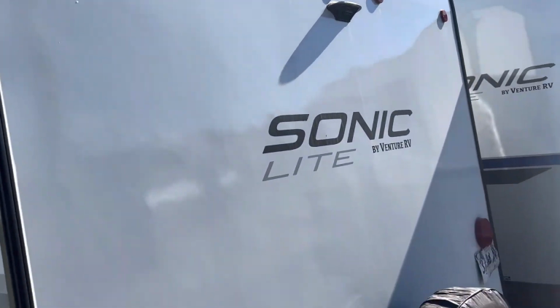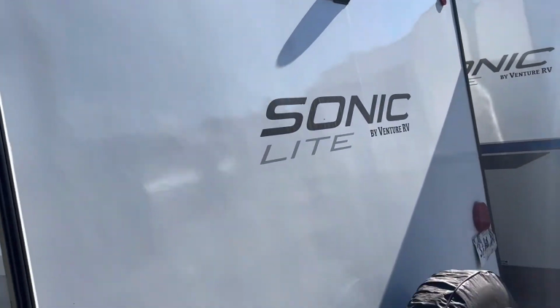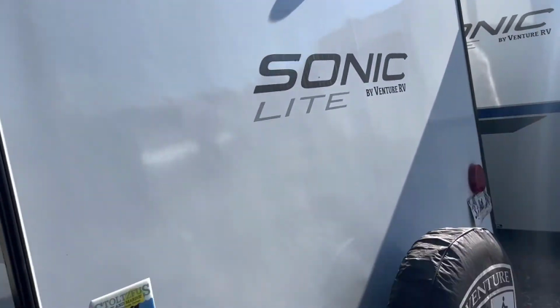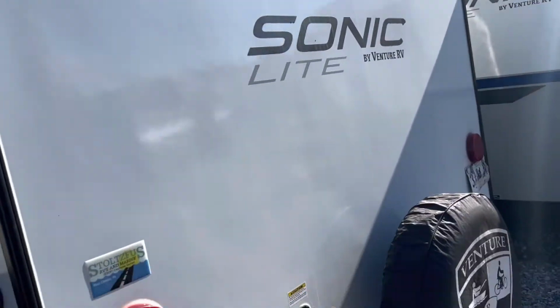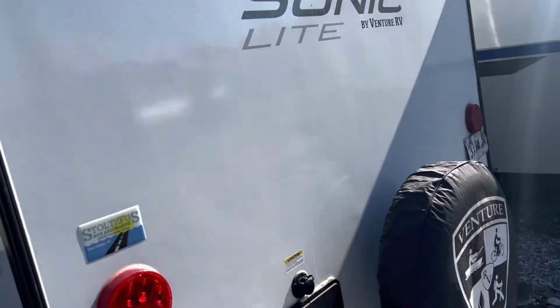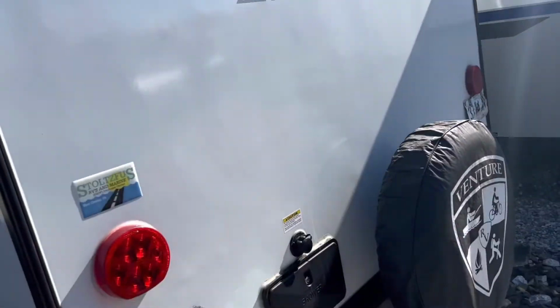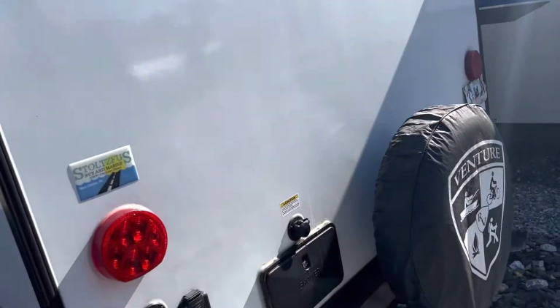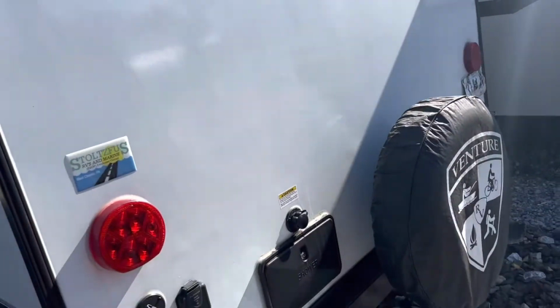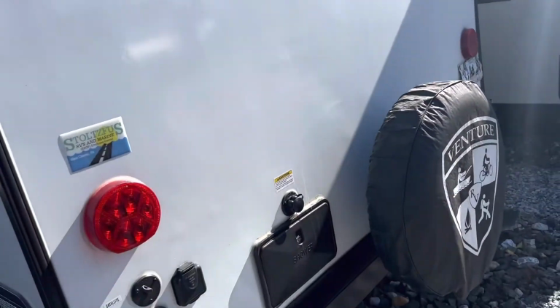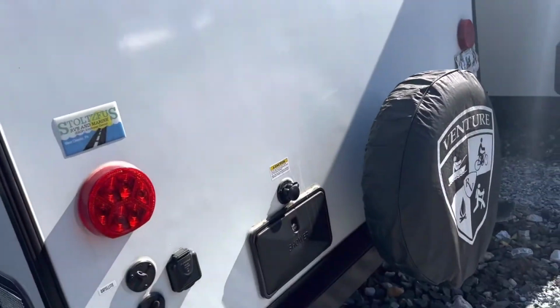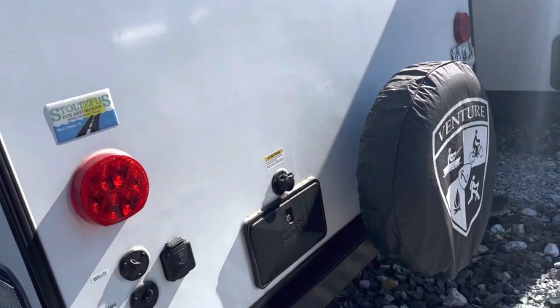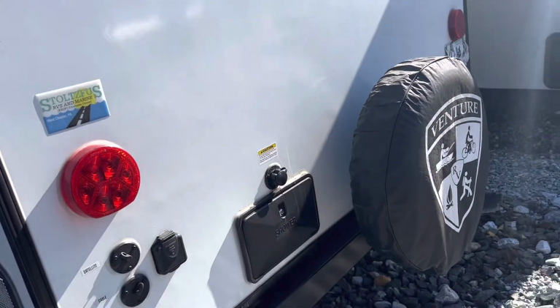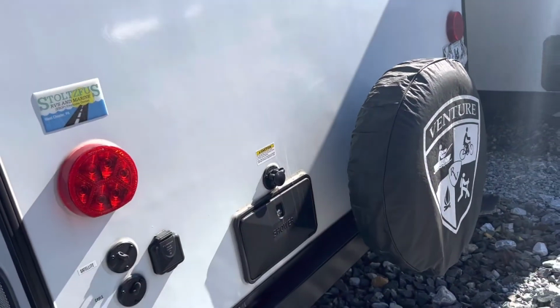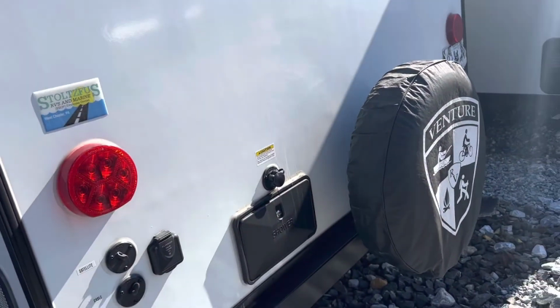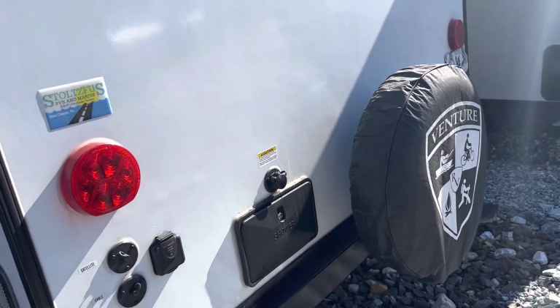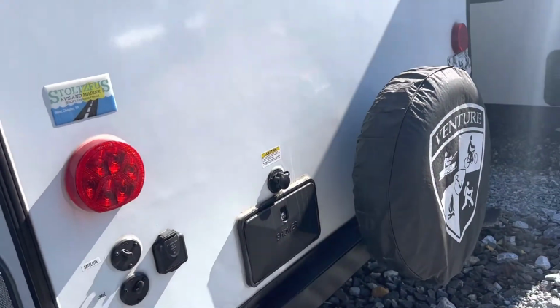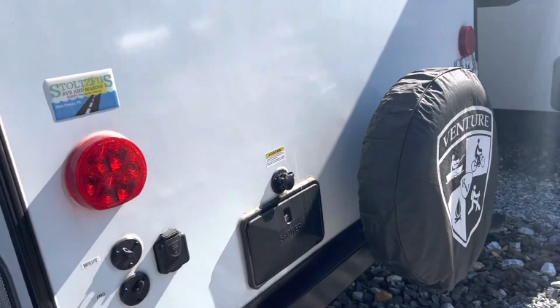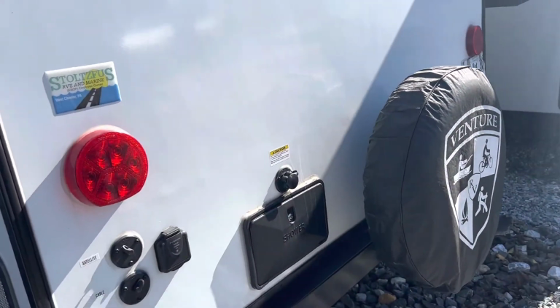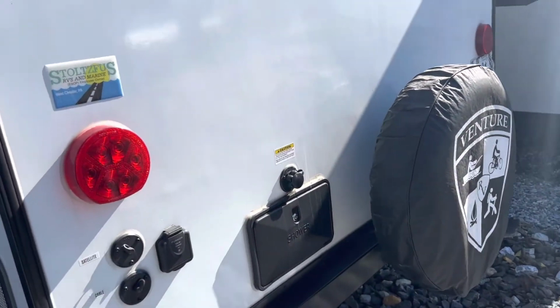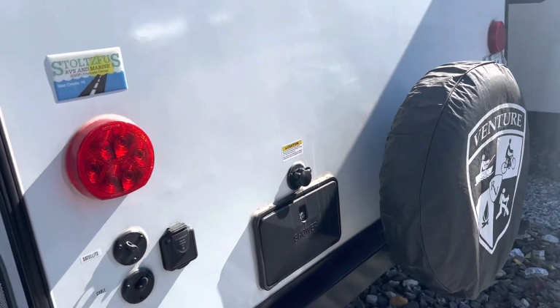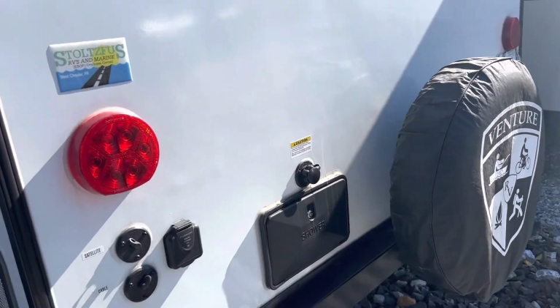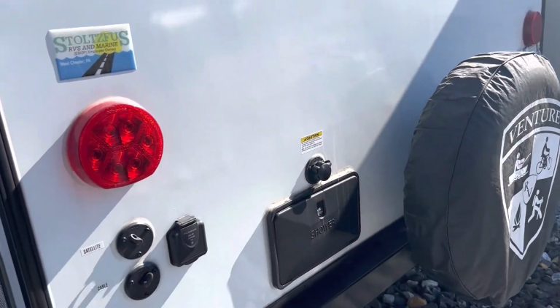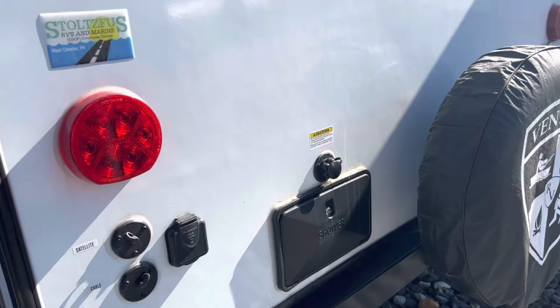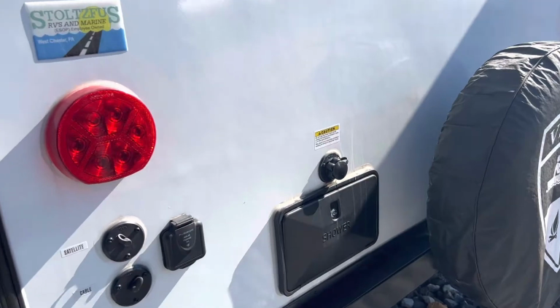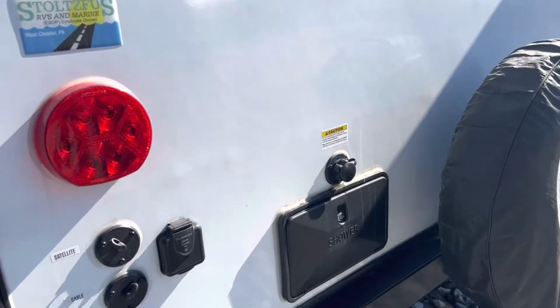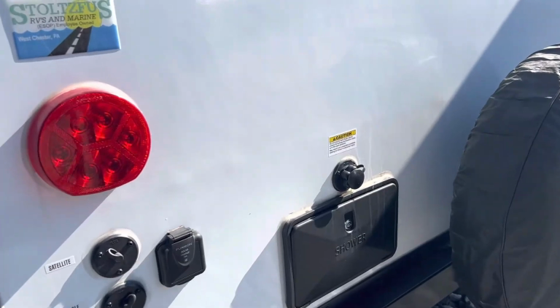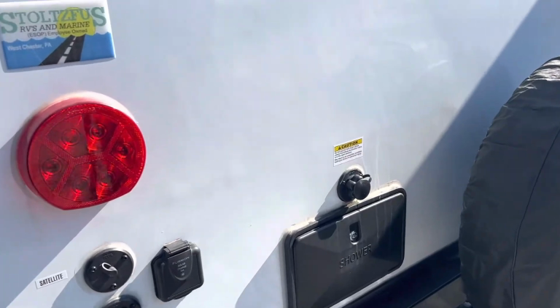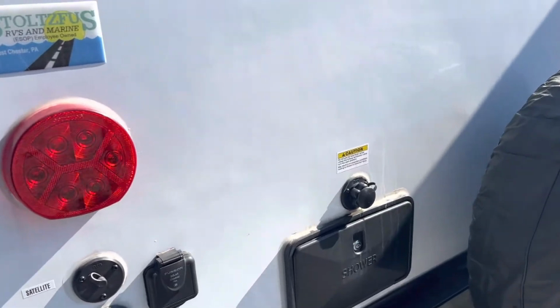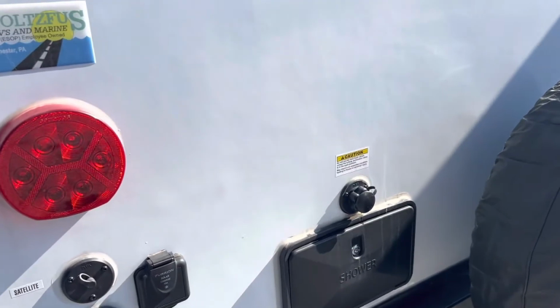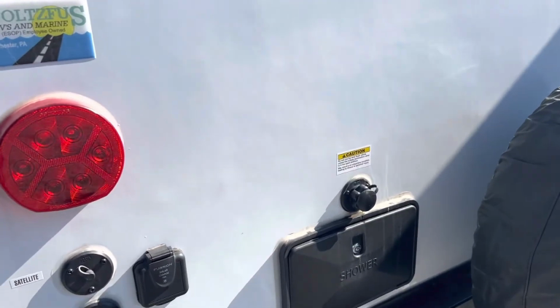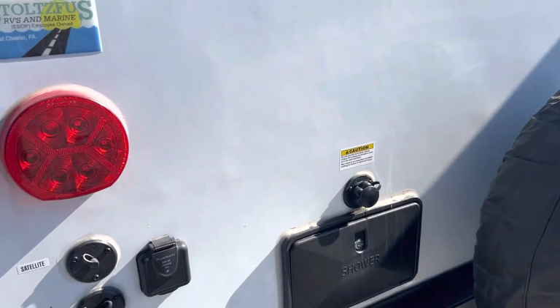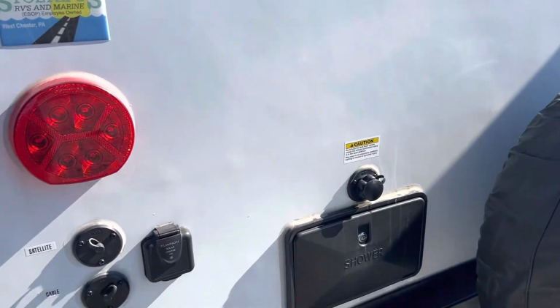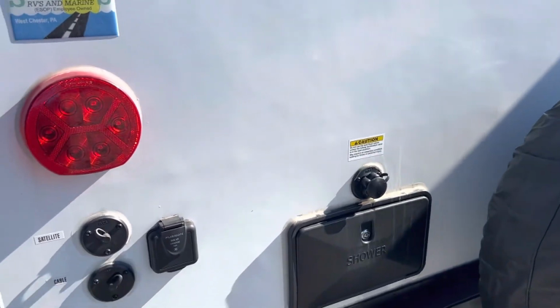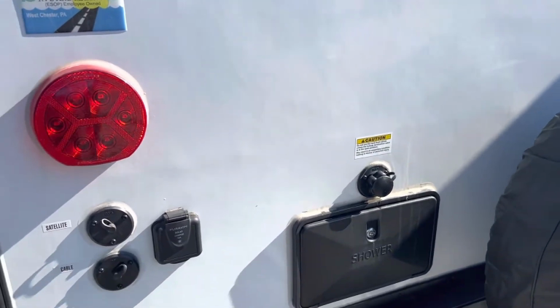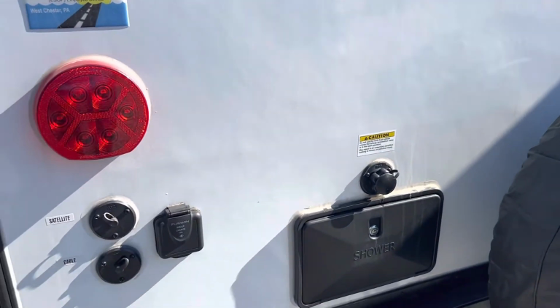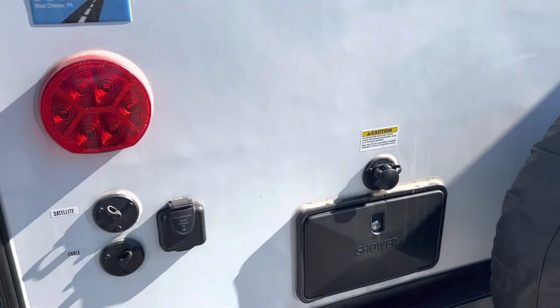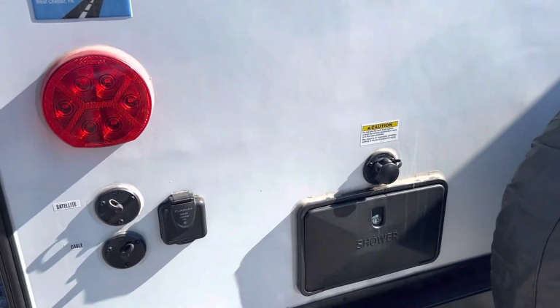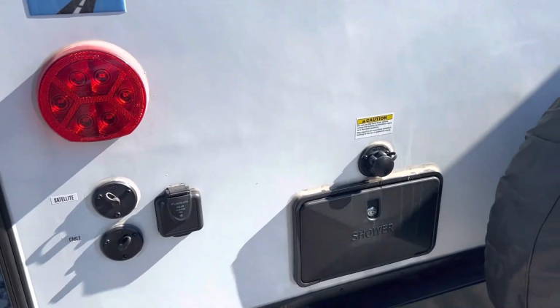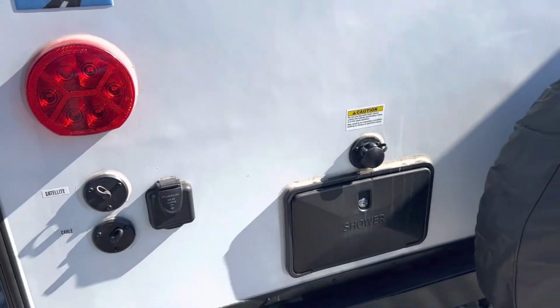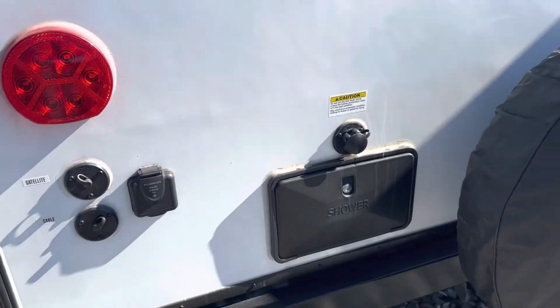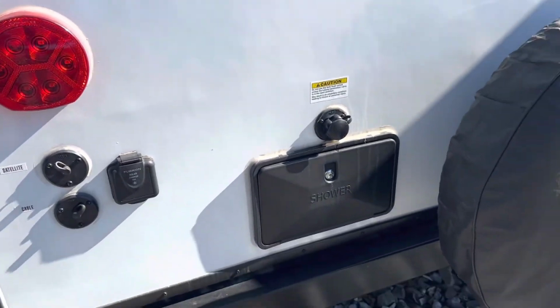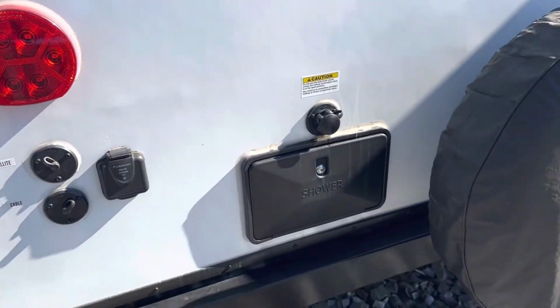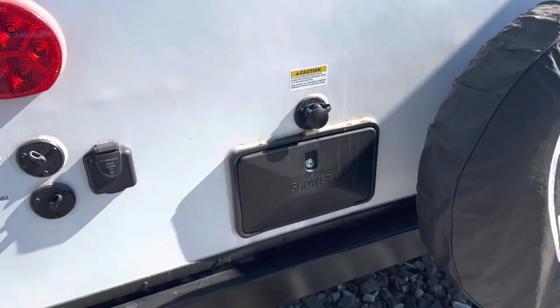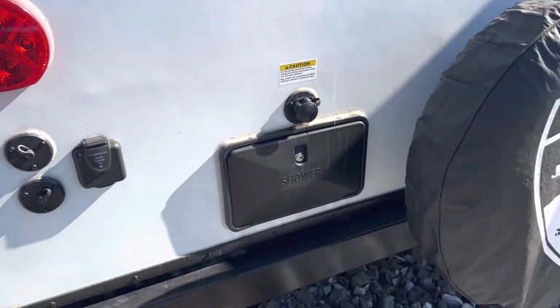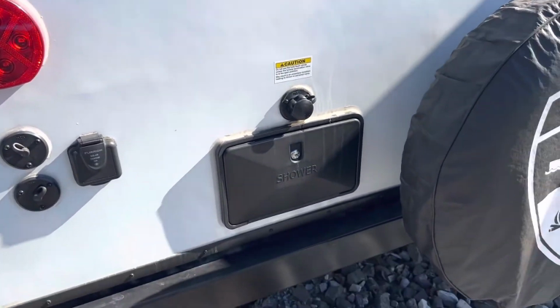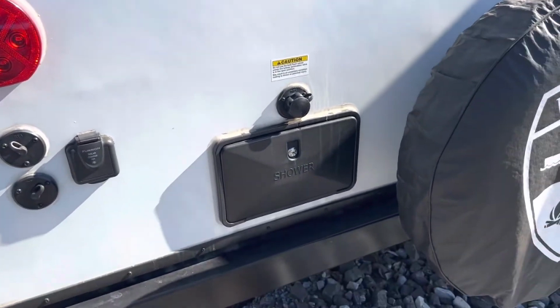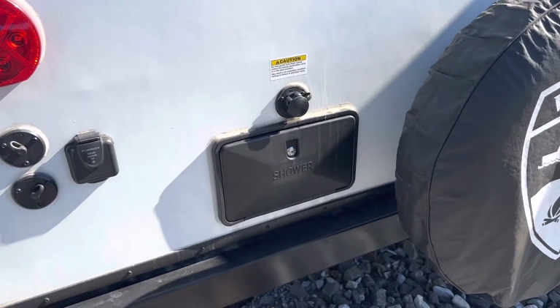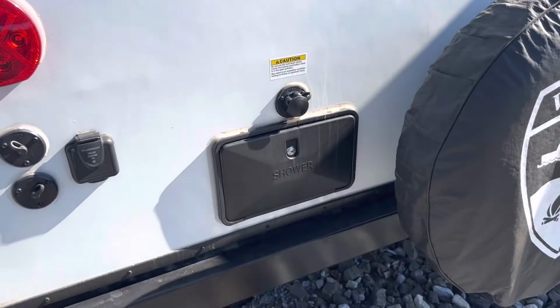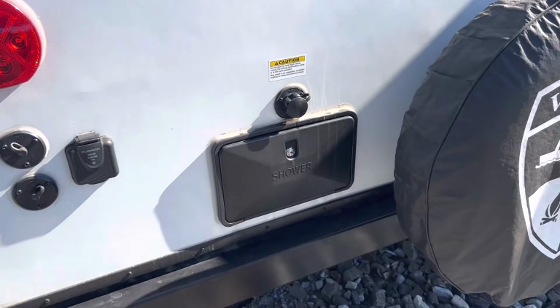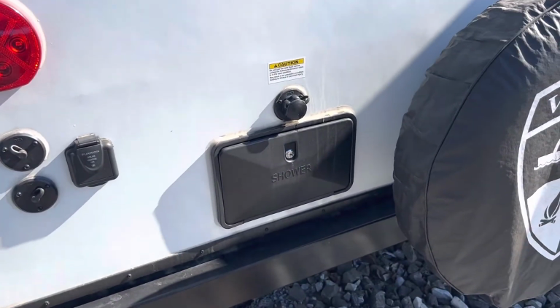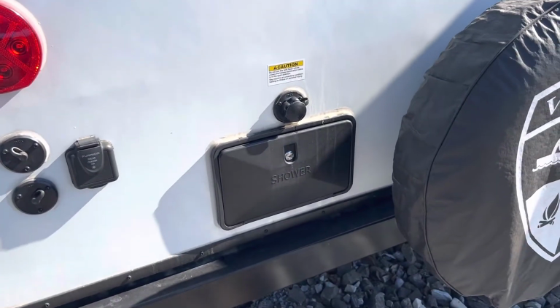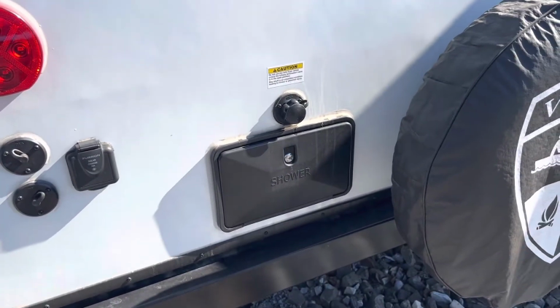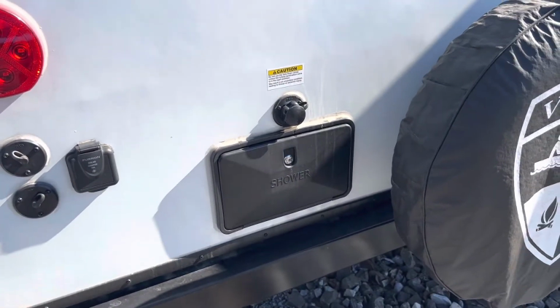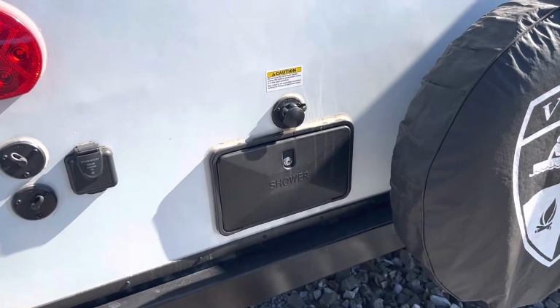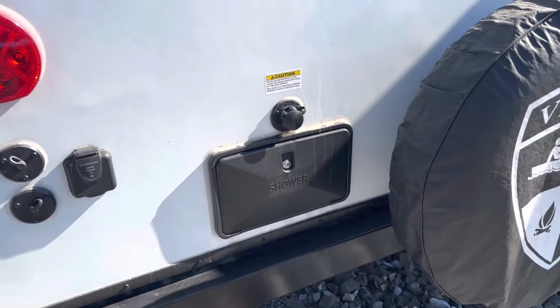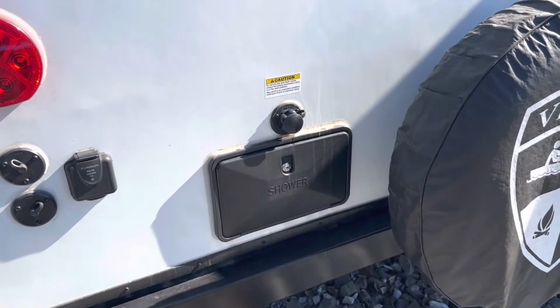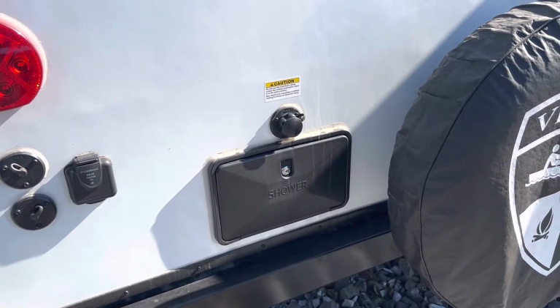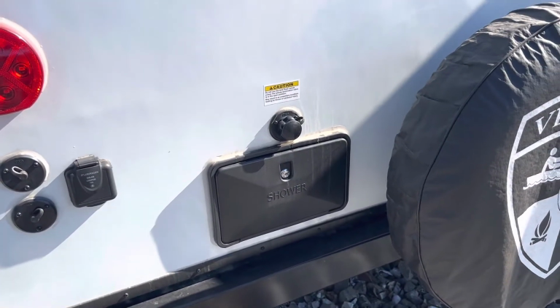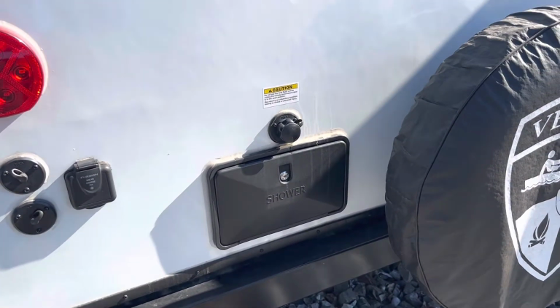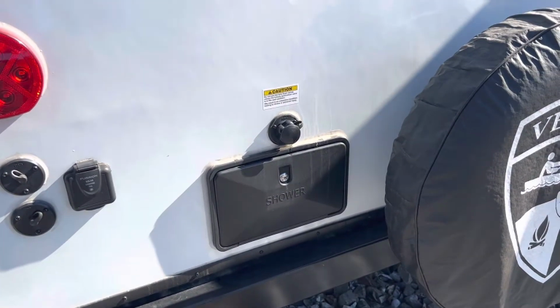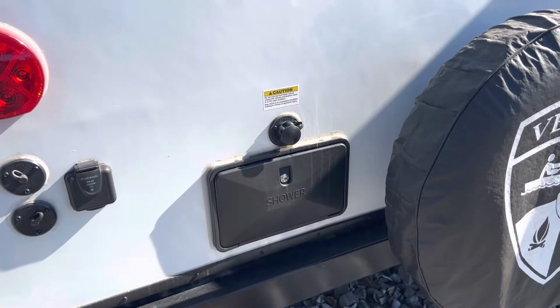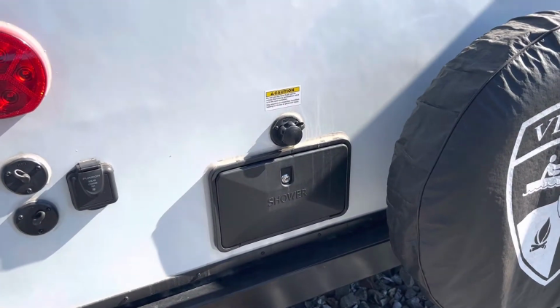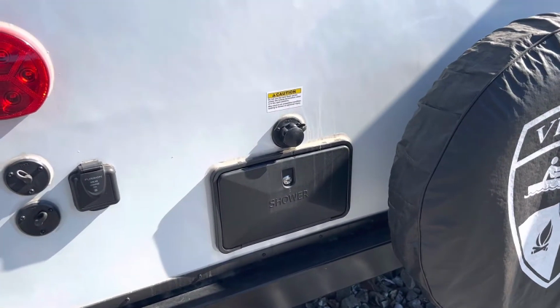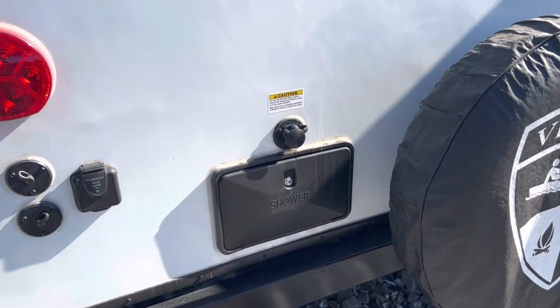So here's the spare tire and outside shower, which is a nice feature. You don't find that on too many smaller campers.